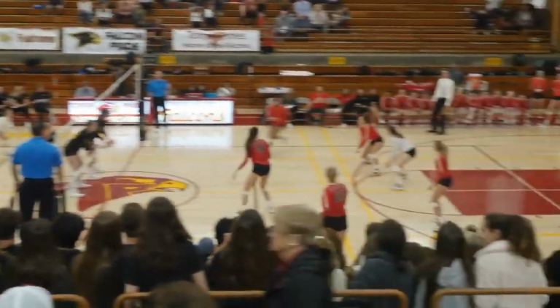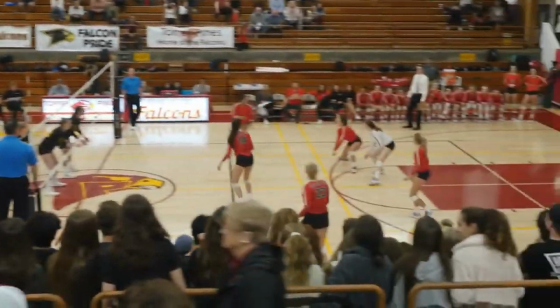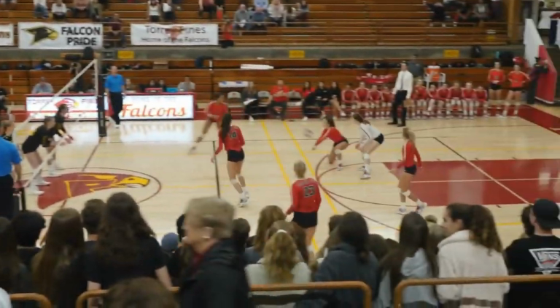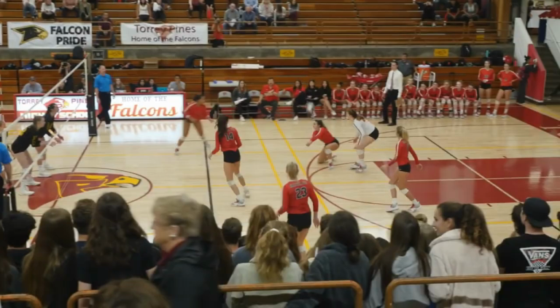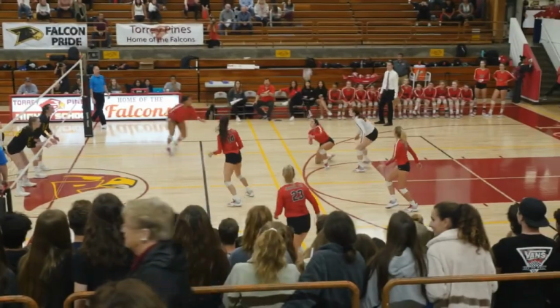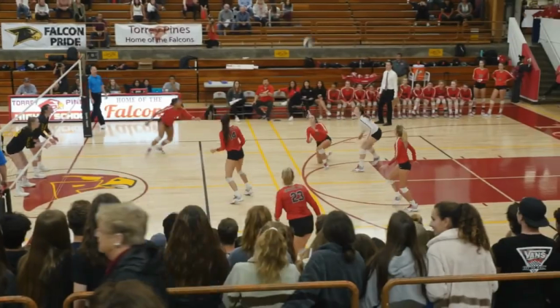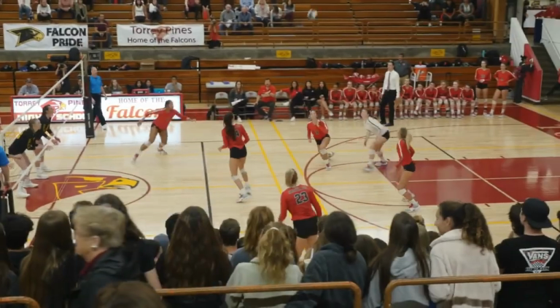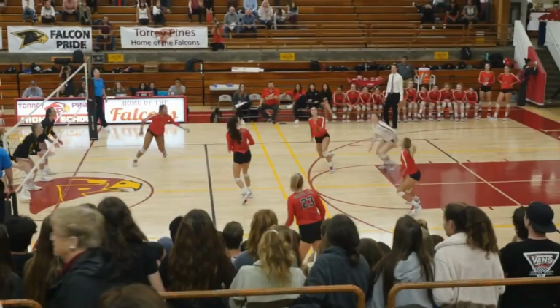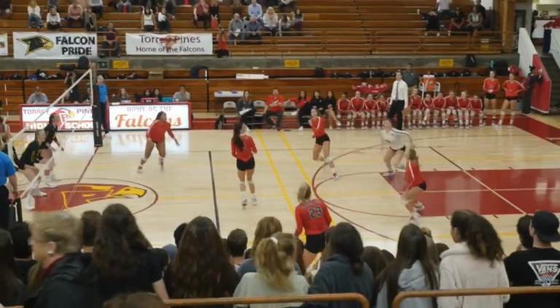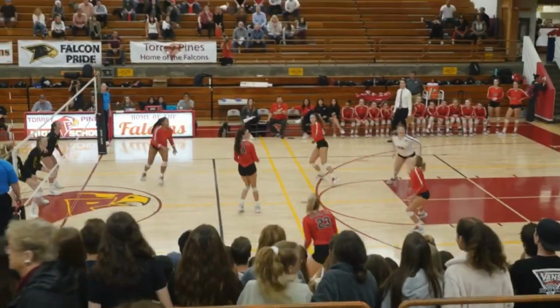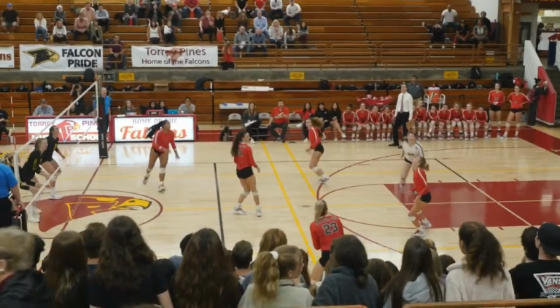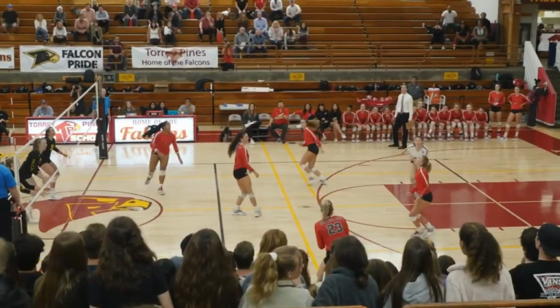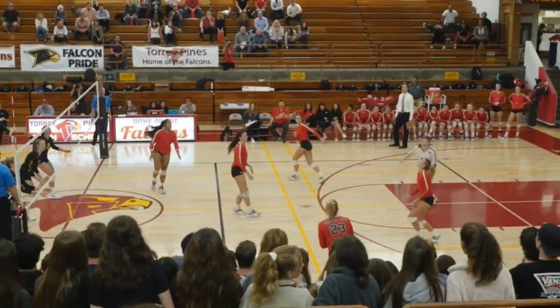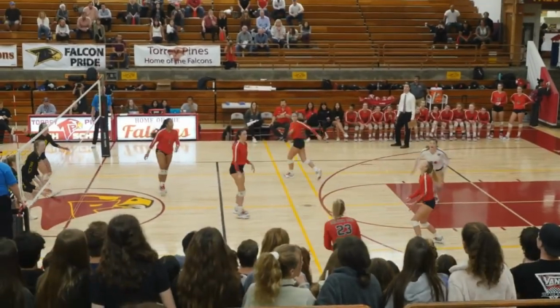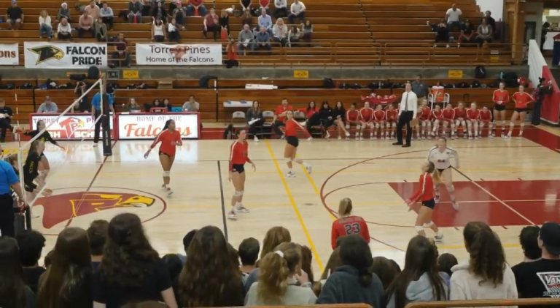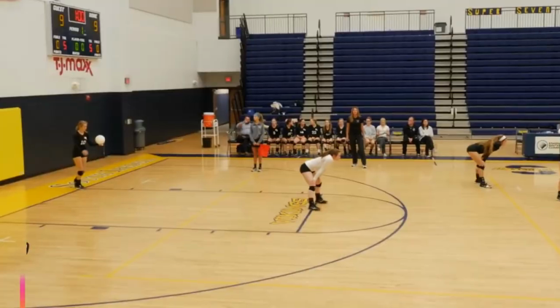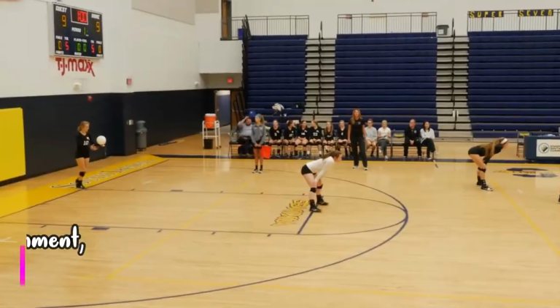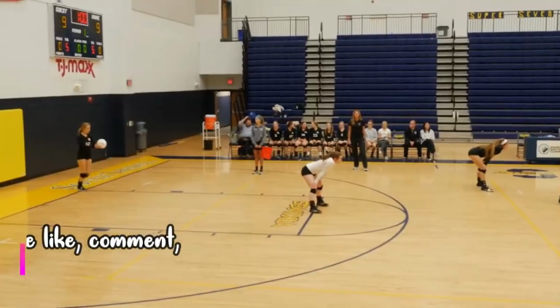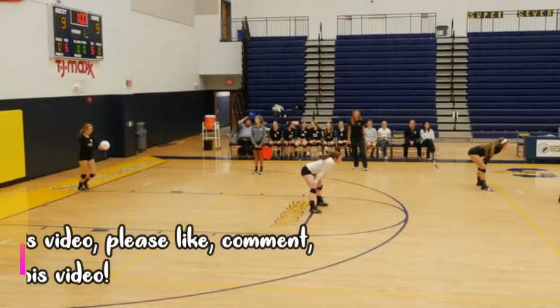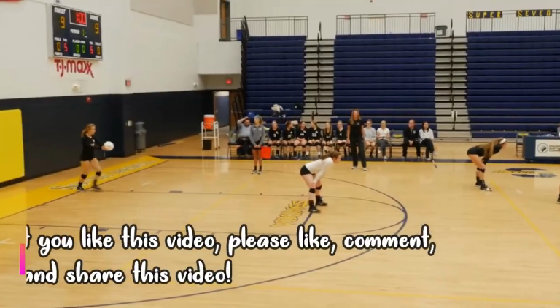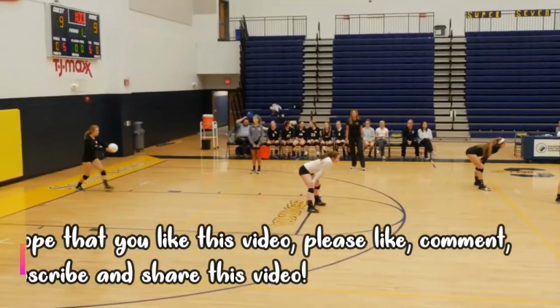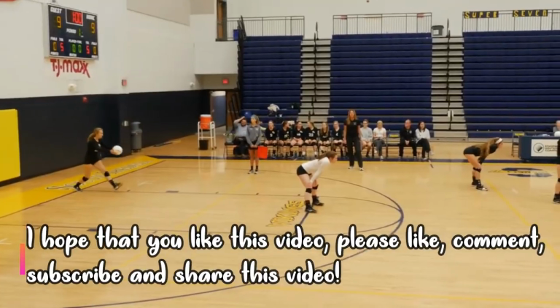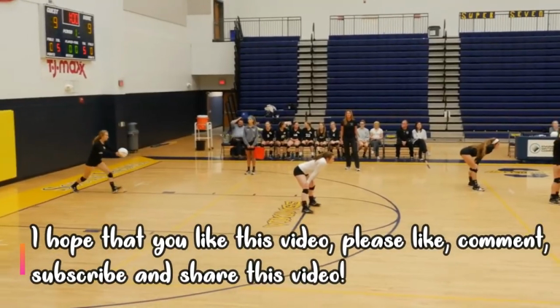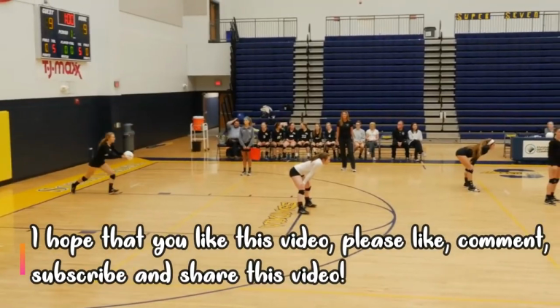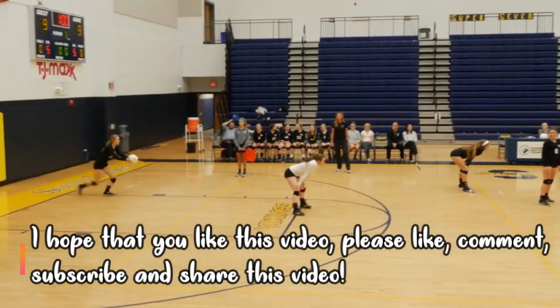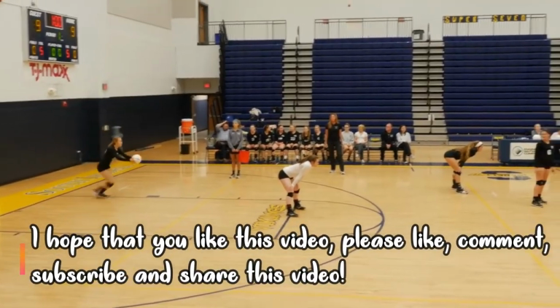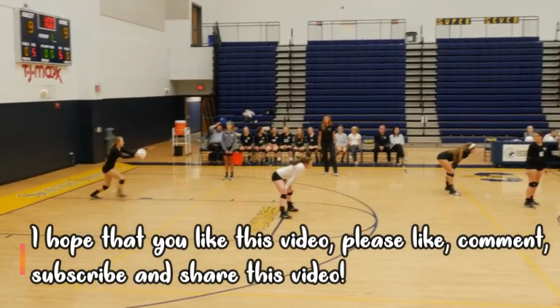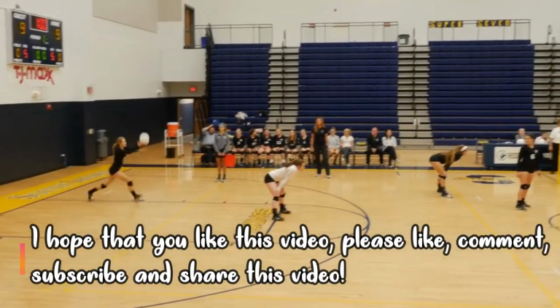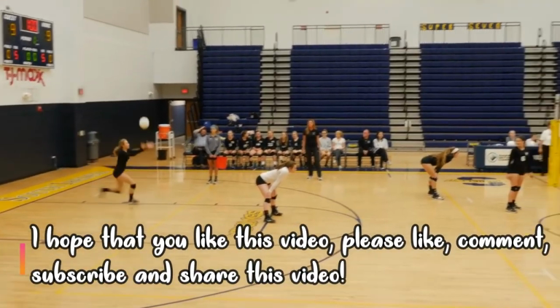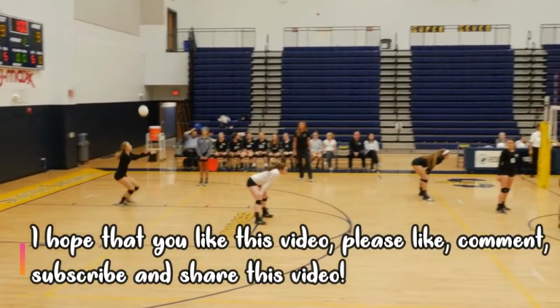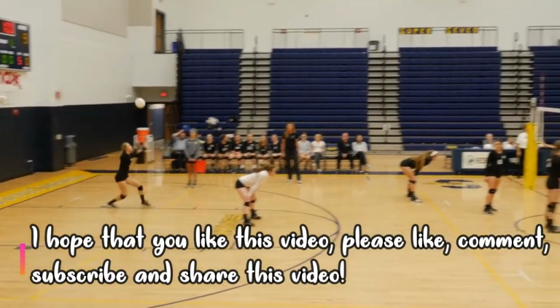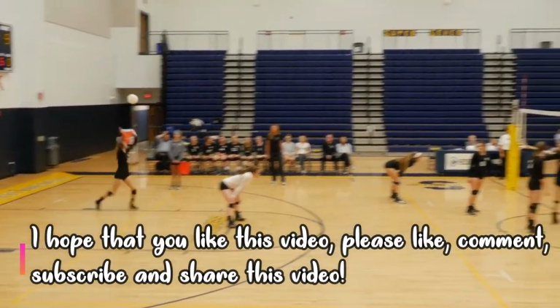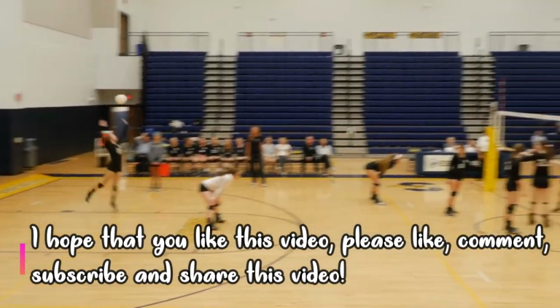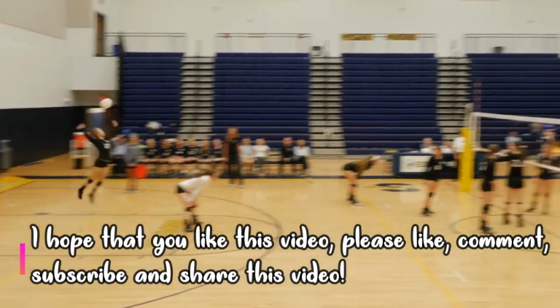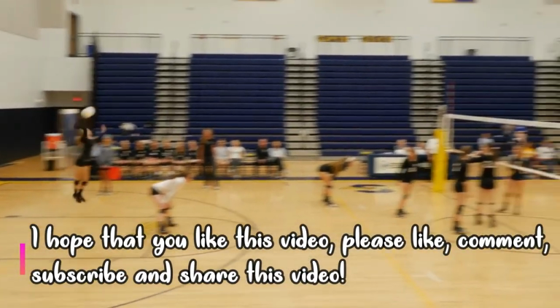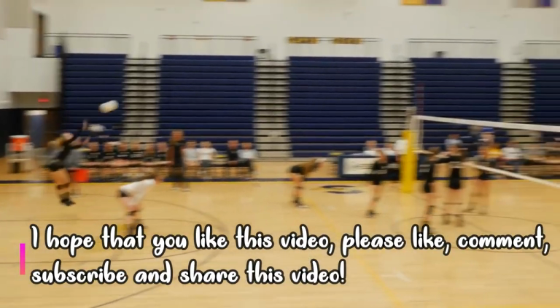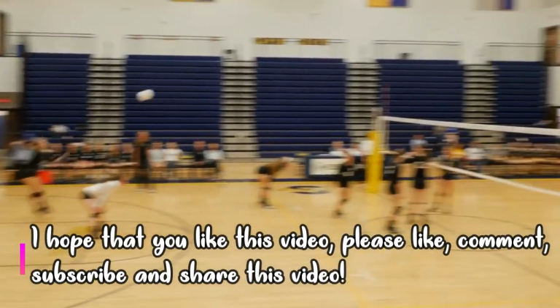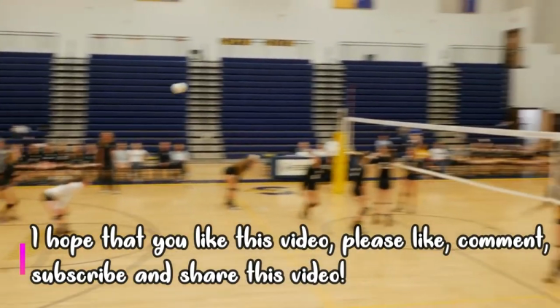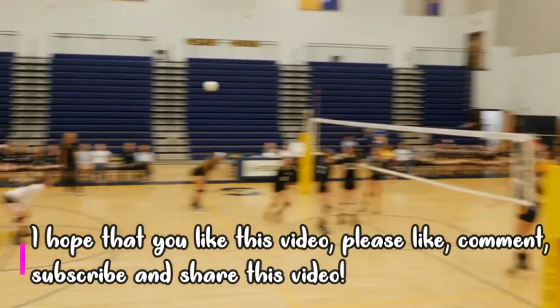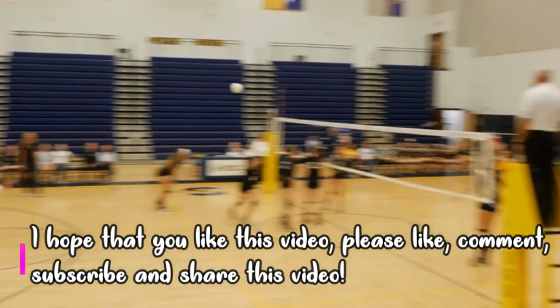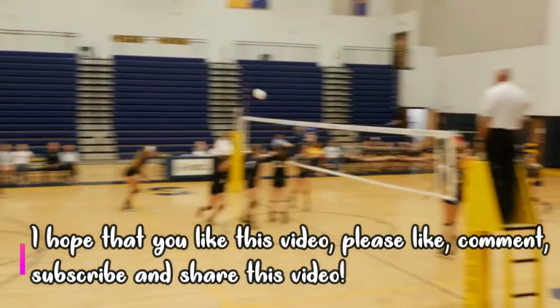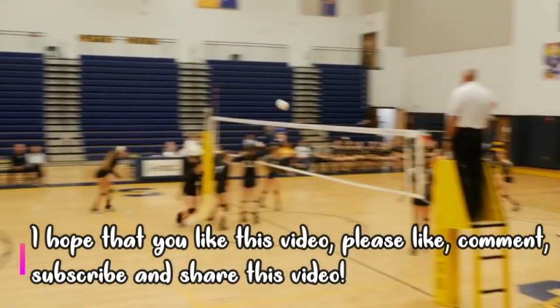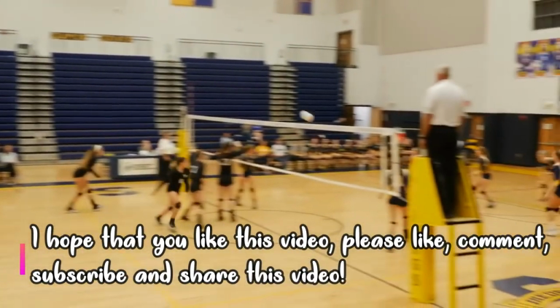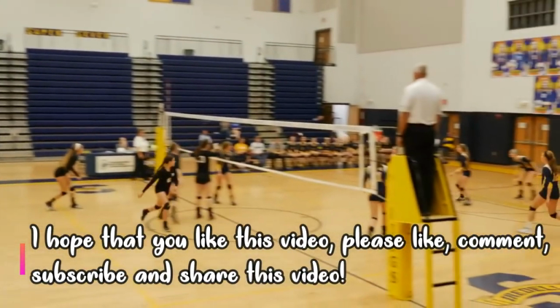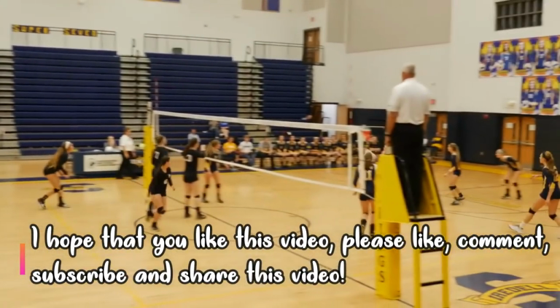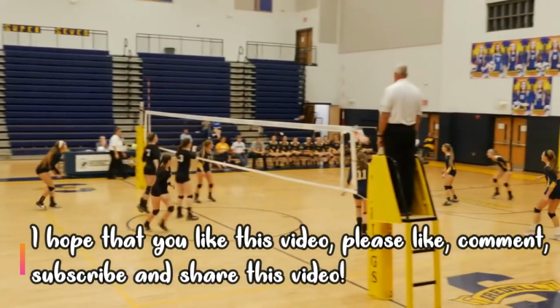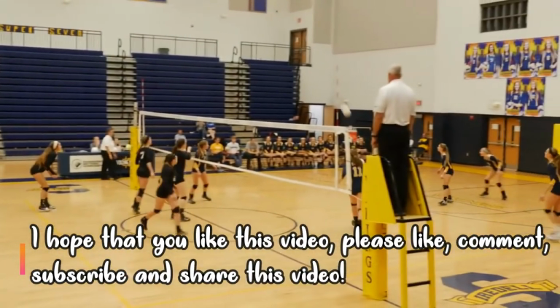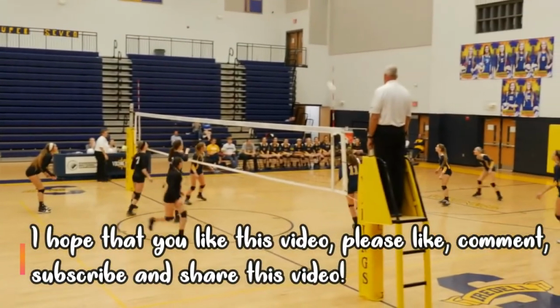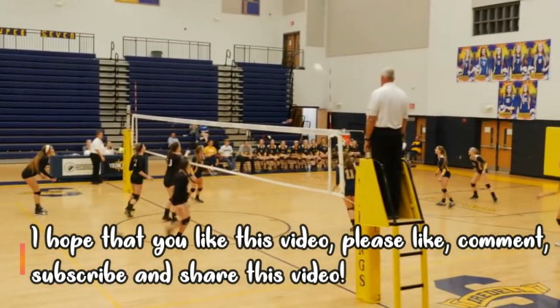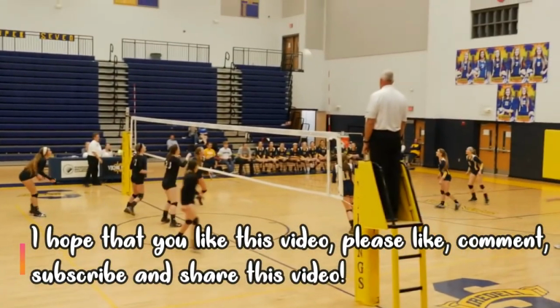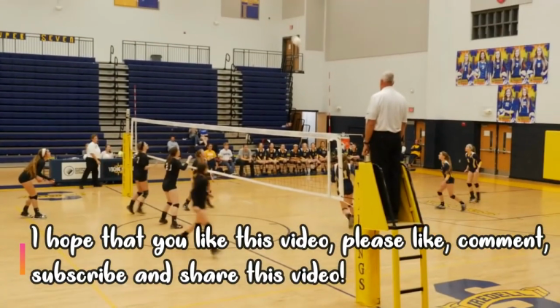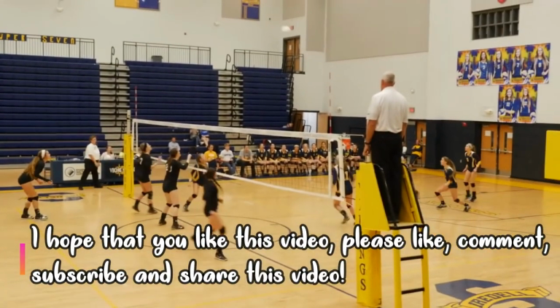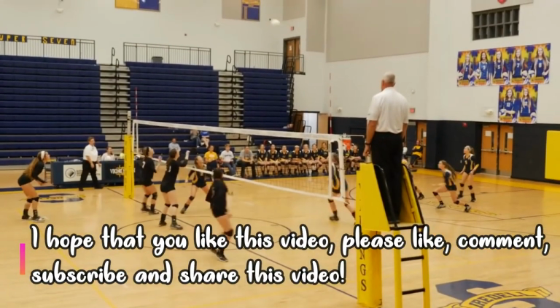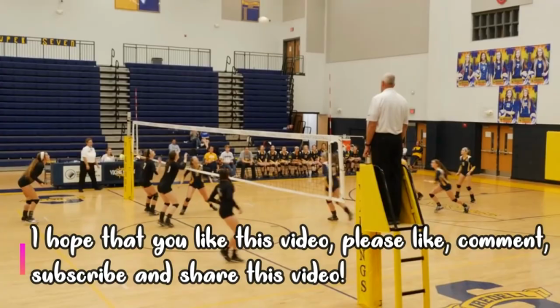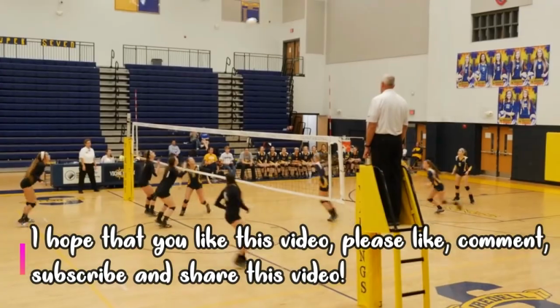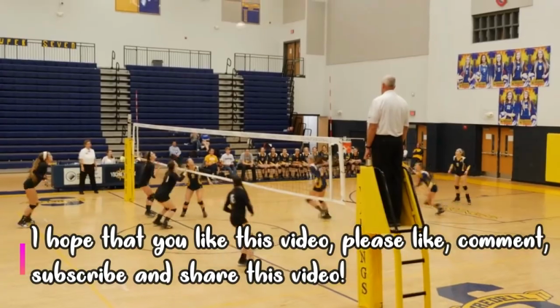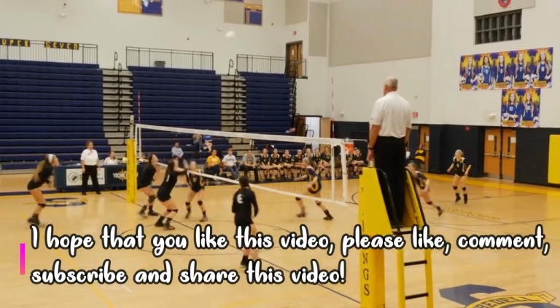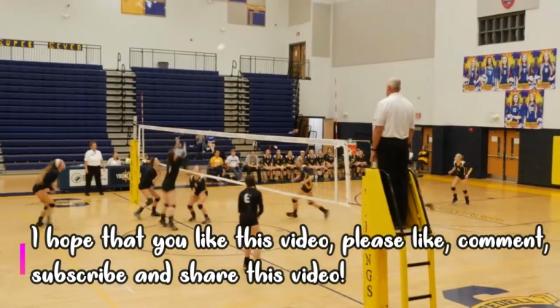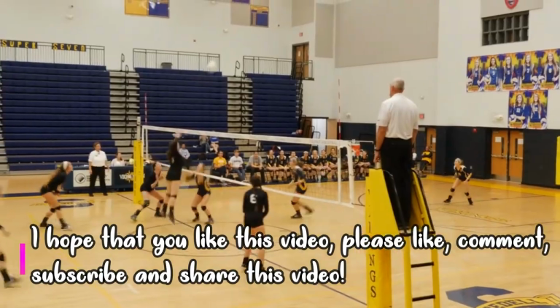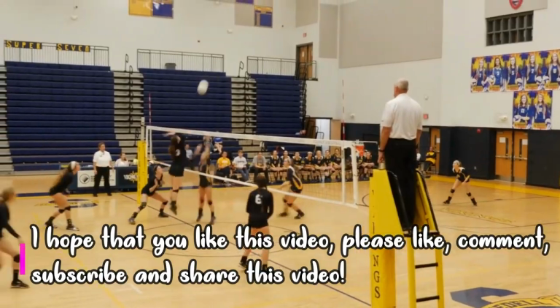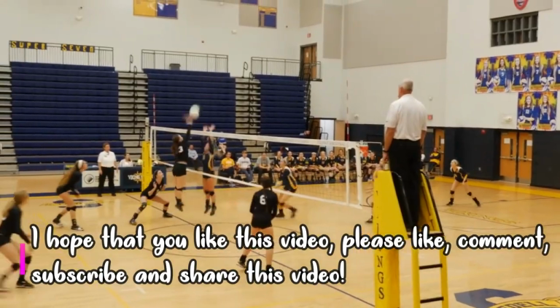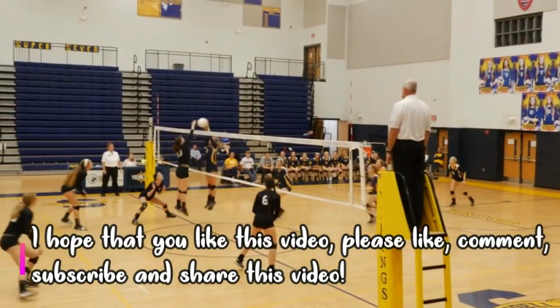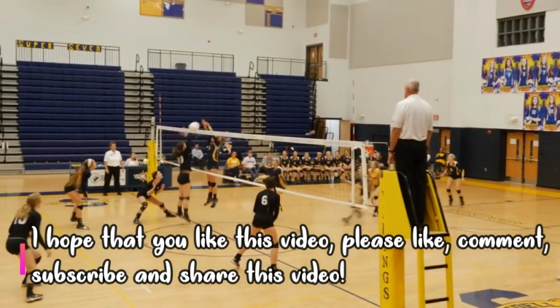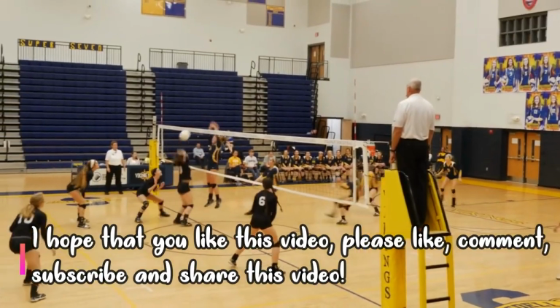Please like, comment, subscribe, and share this video with somebody who needs it. I will see you guys next time!